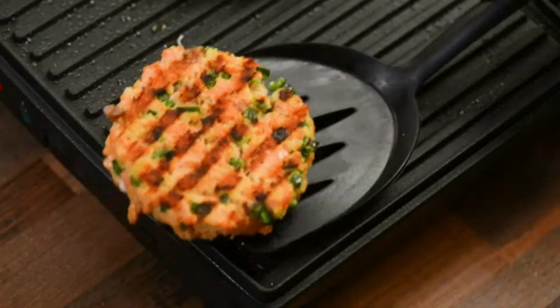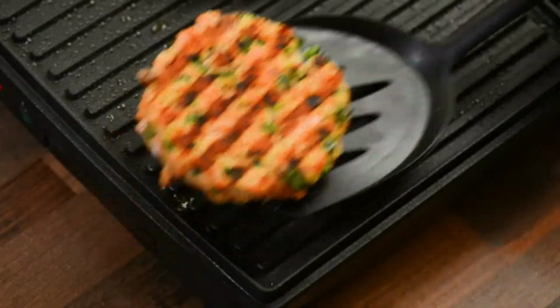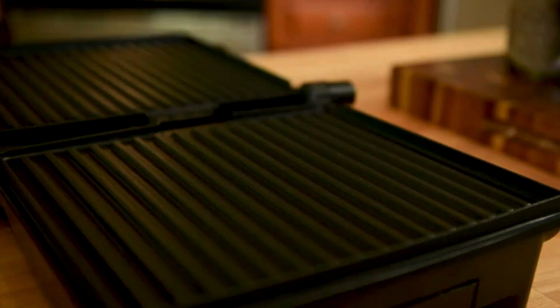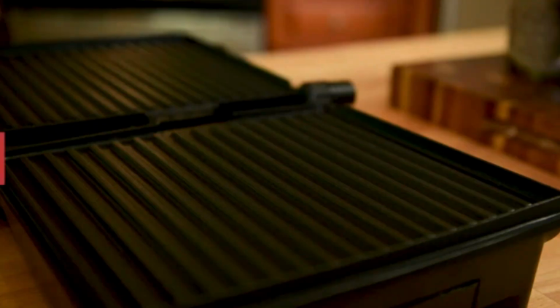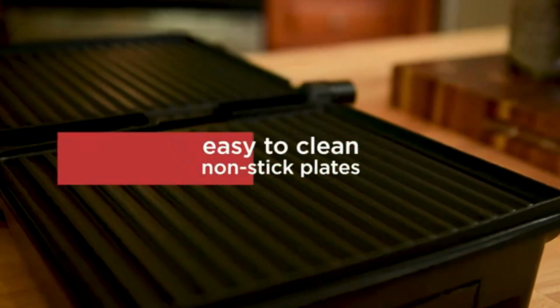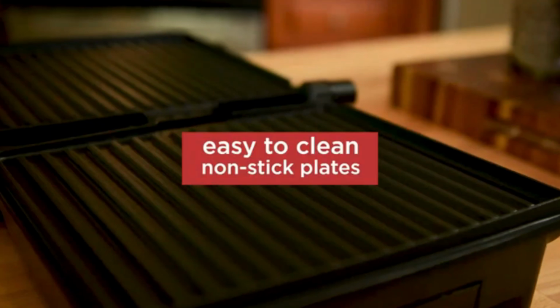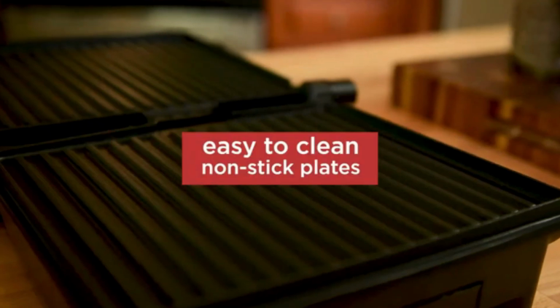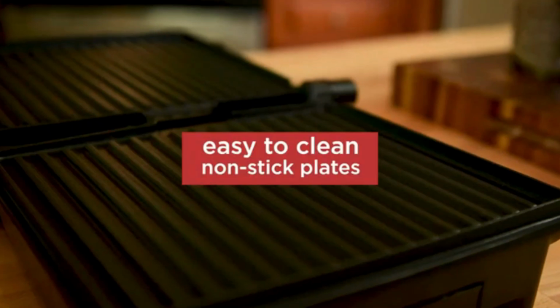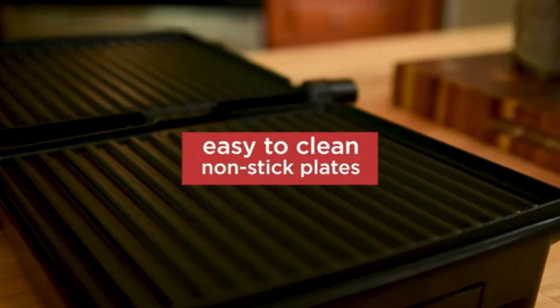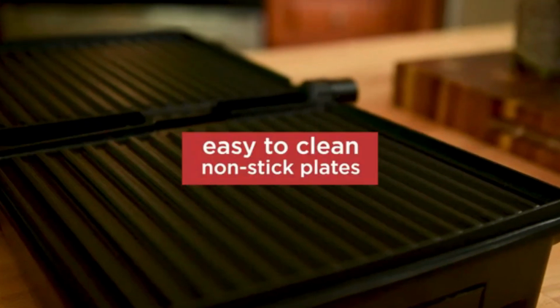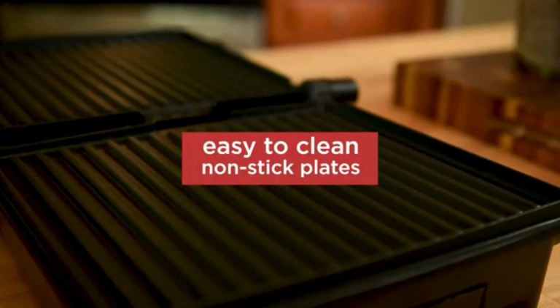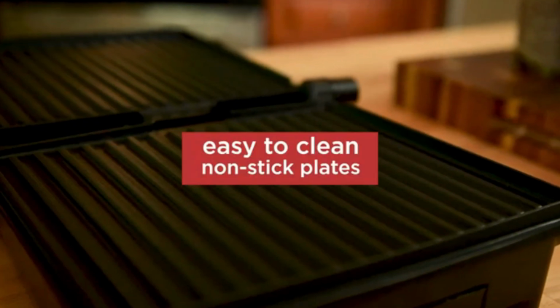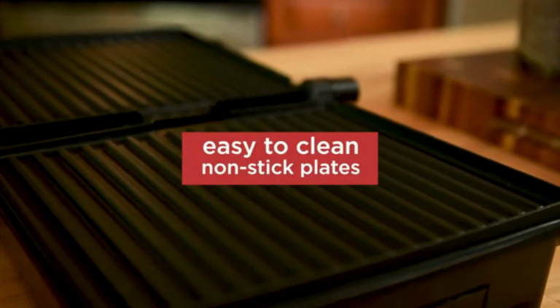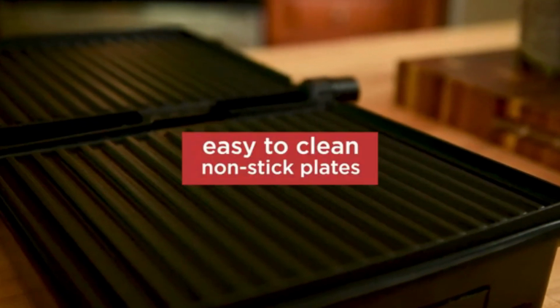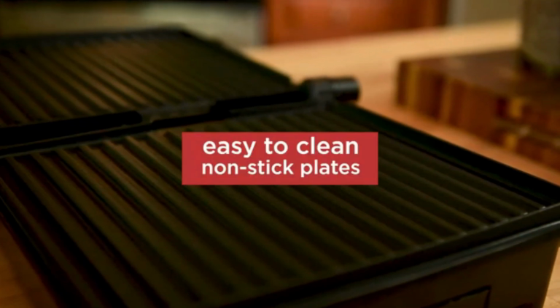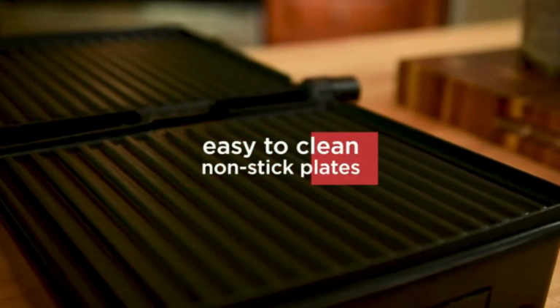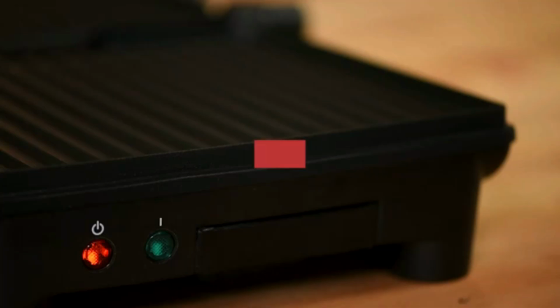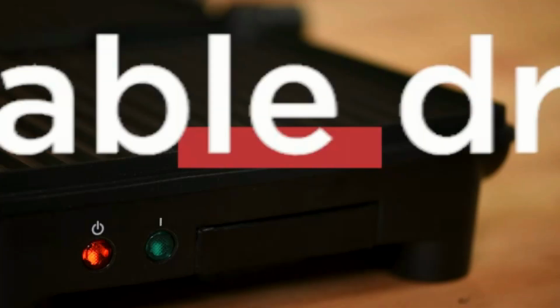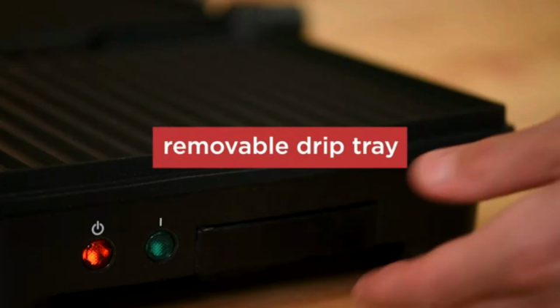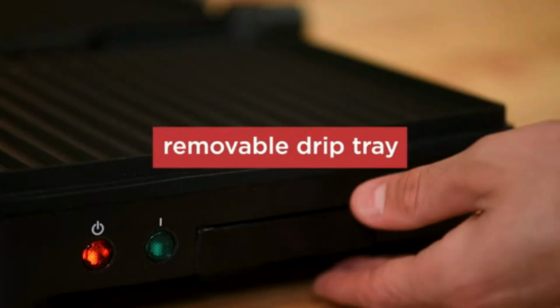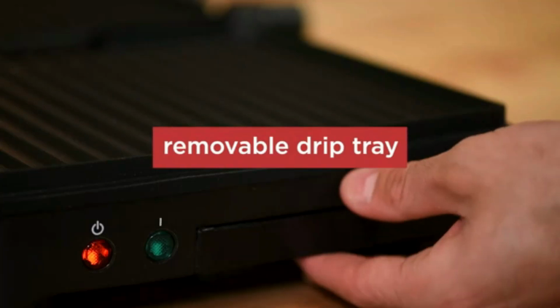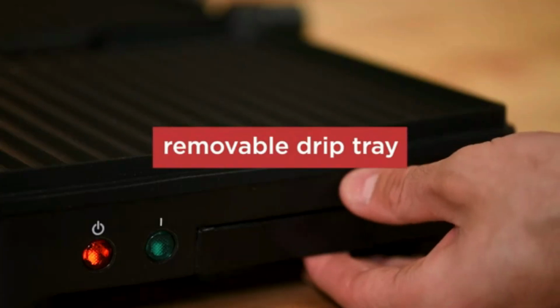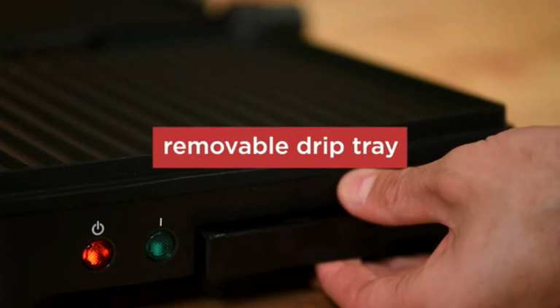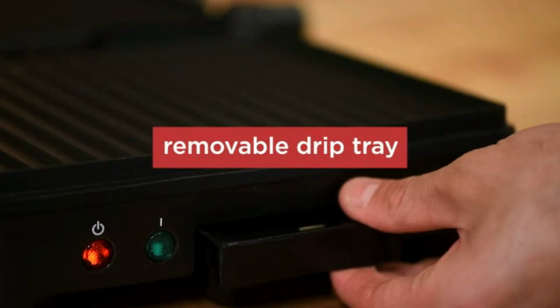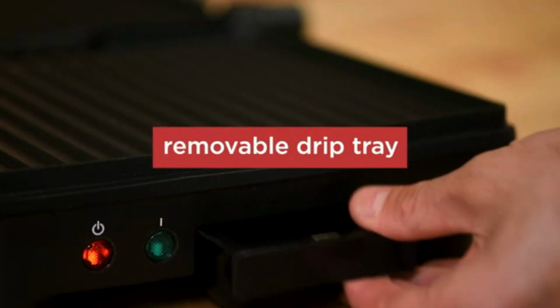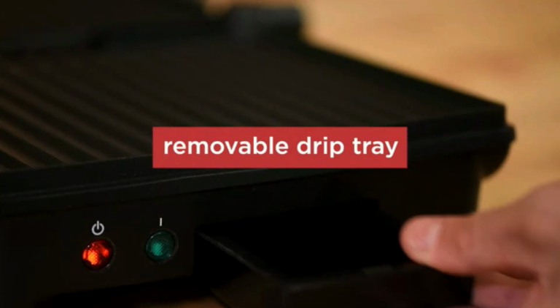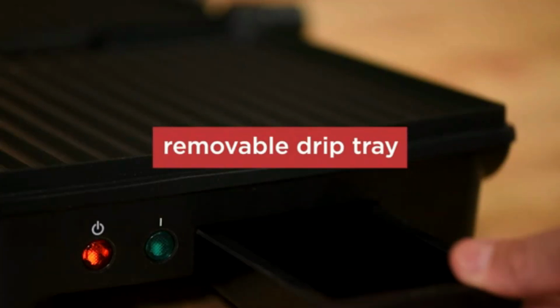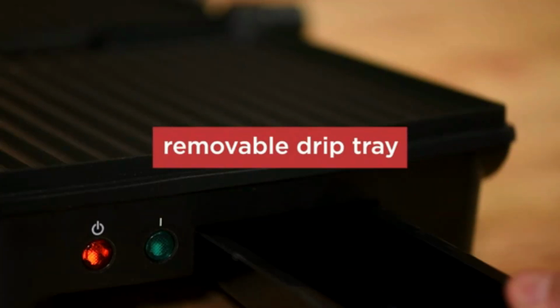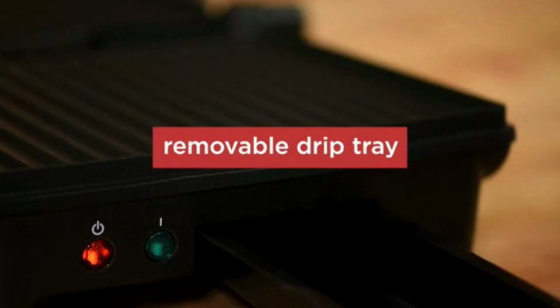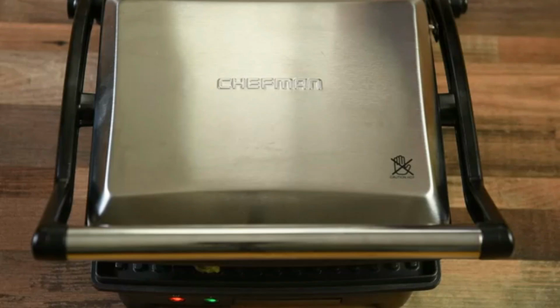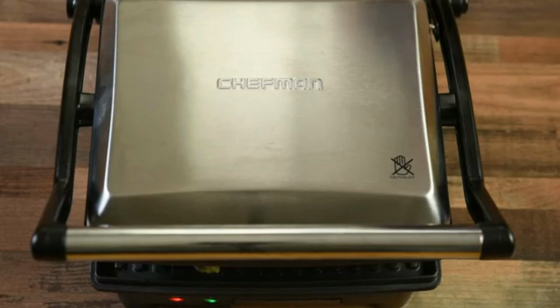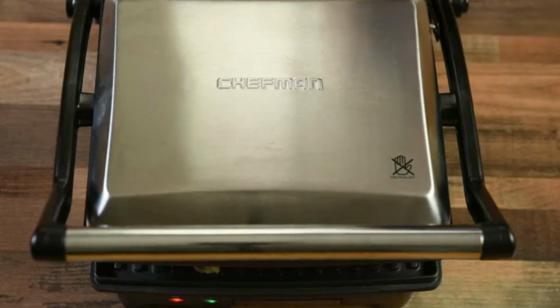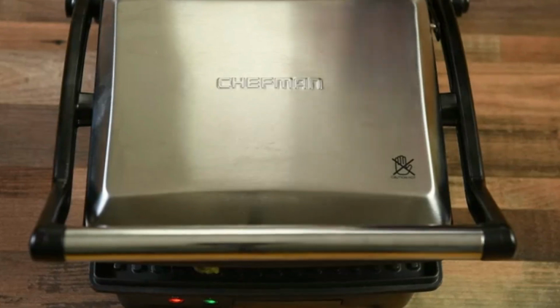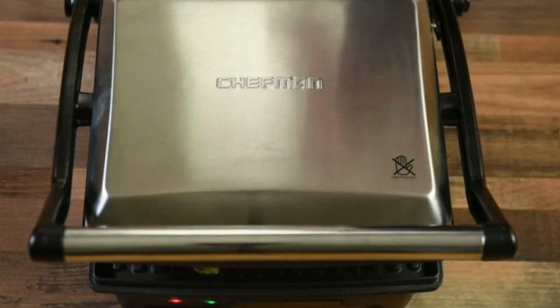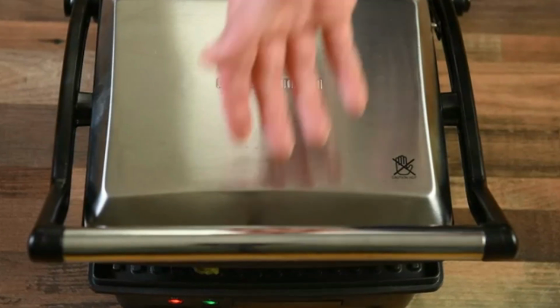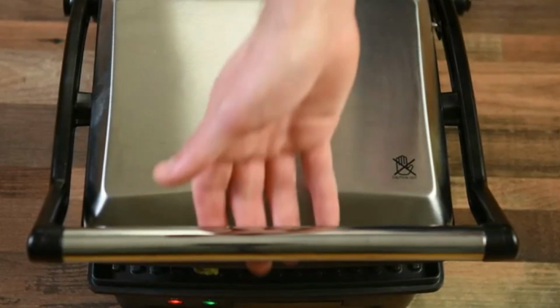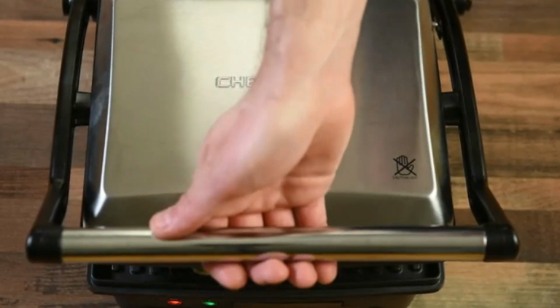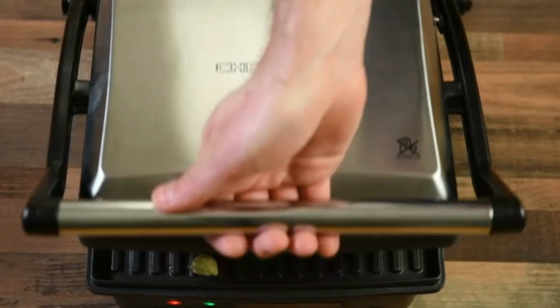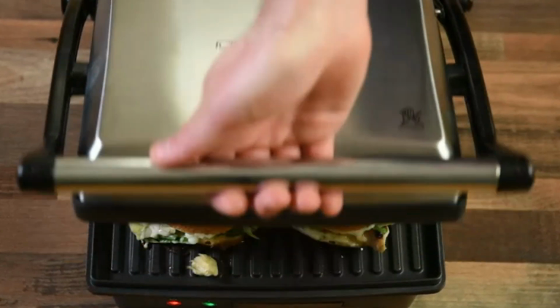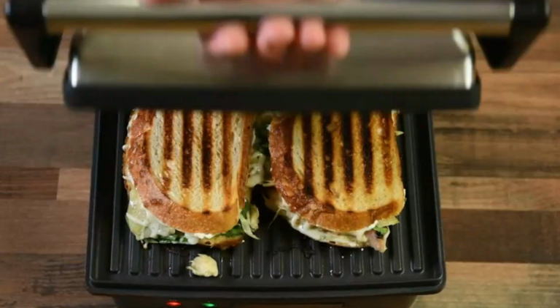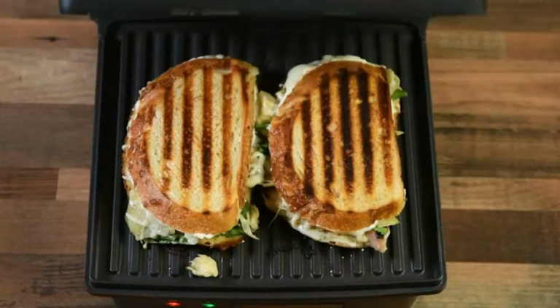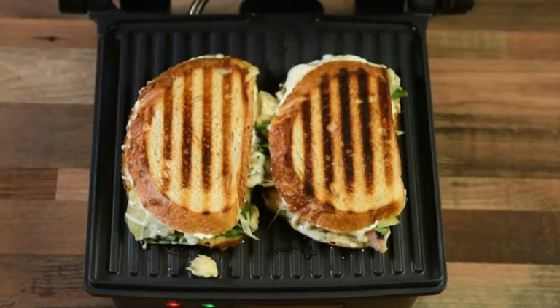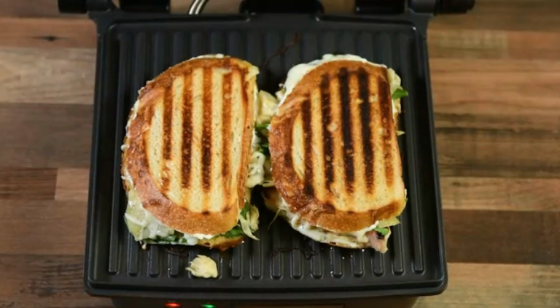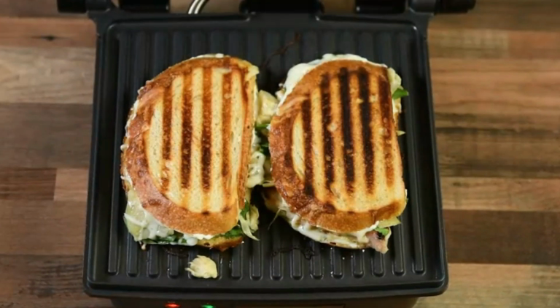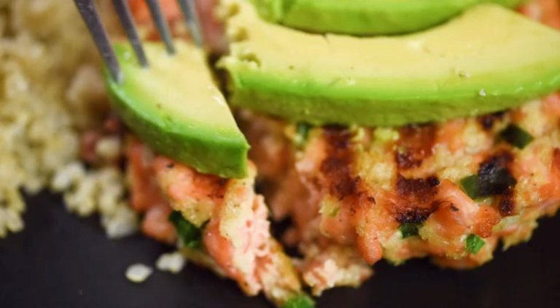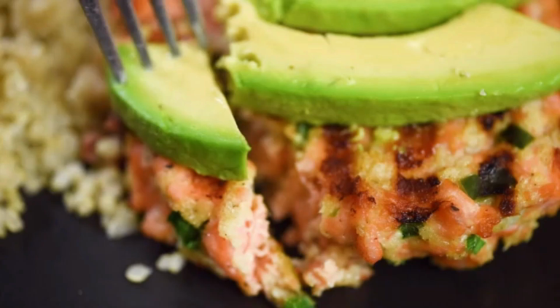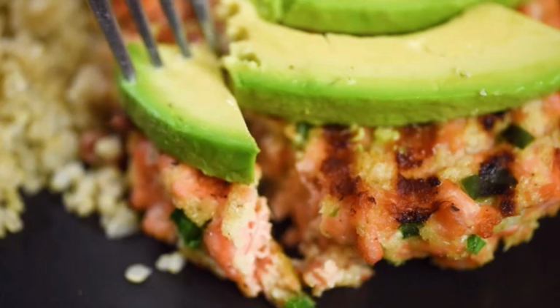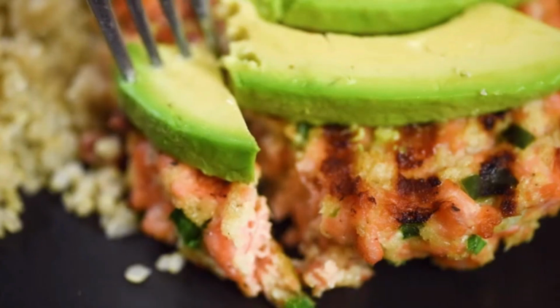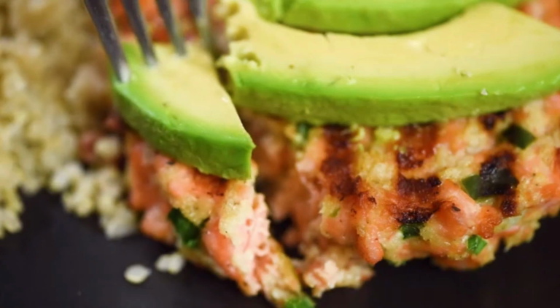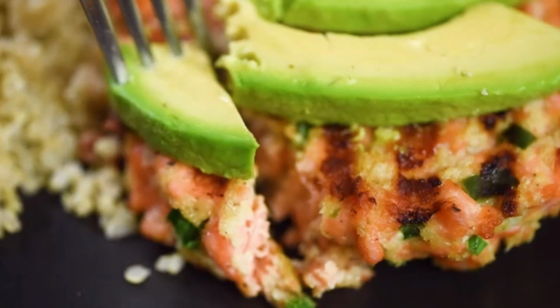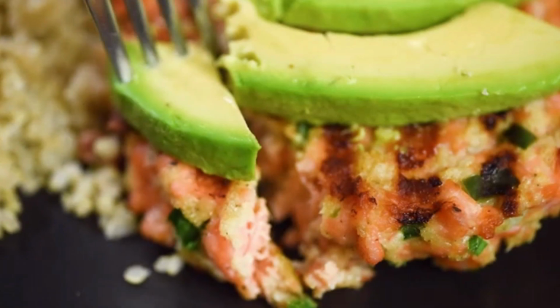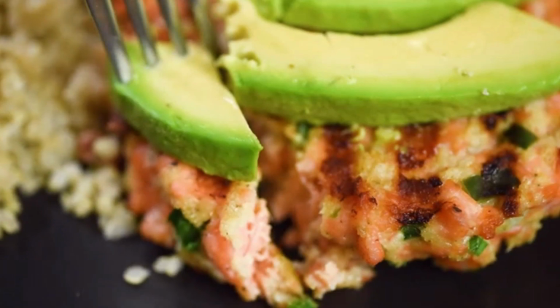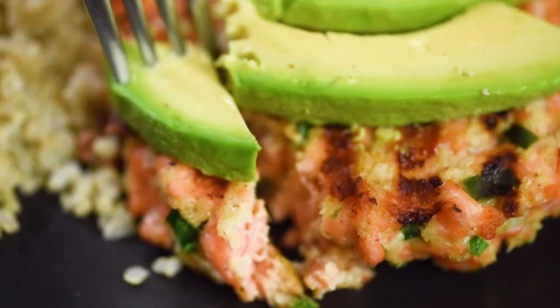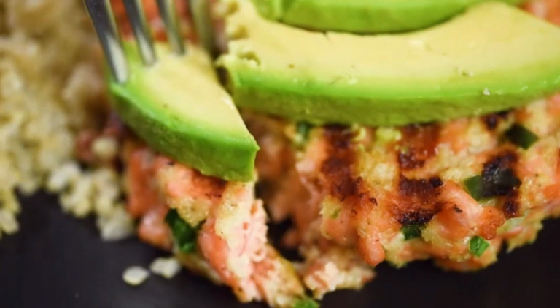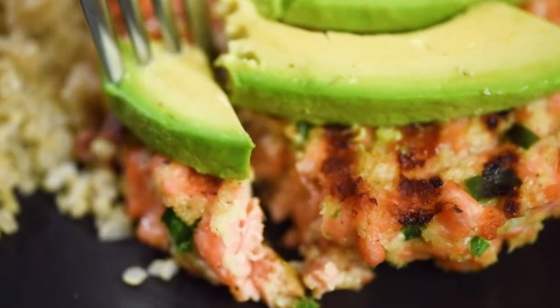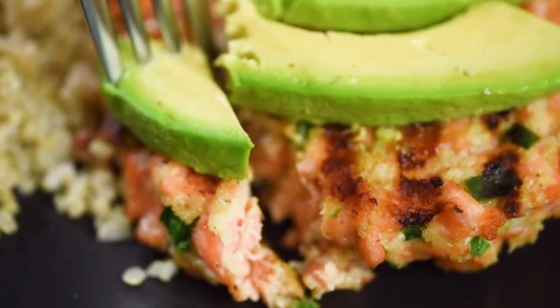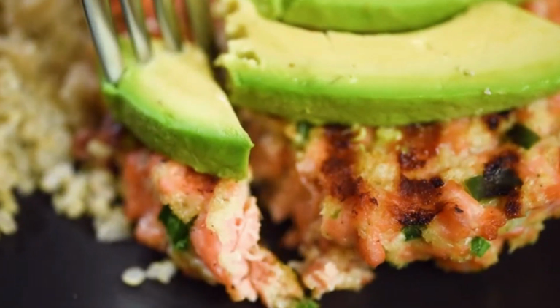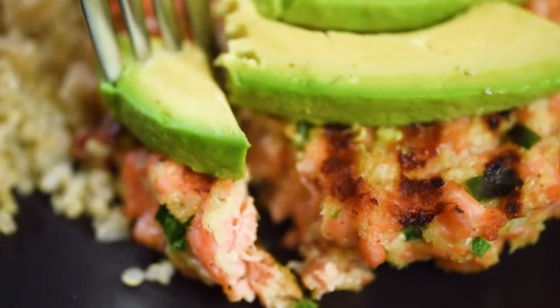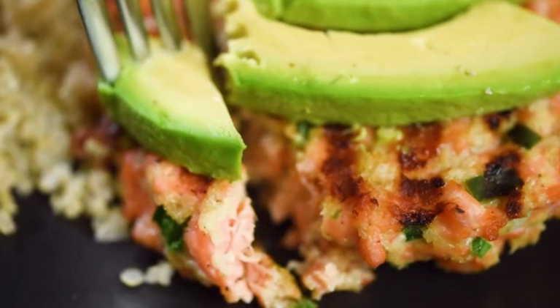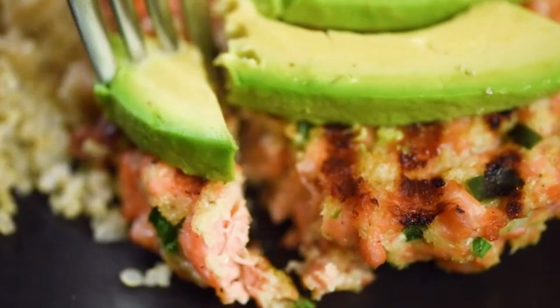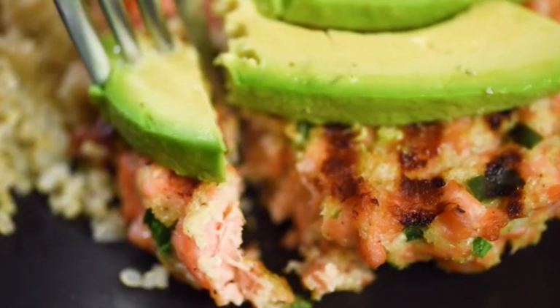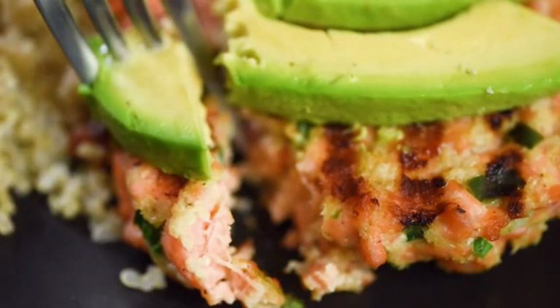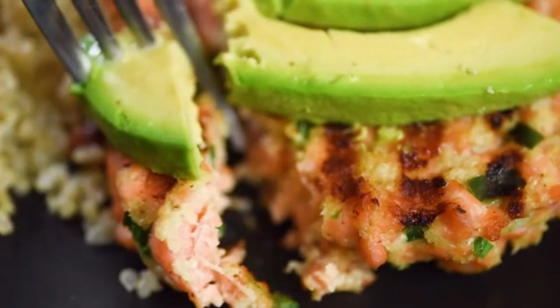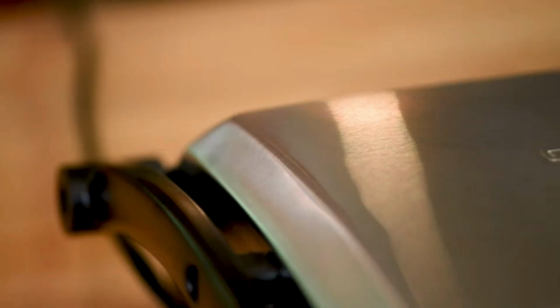Equipped with a powerful 1500-watt motor, the Cuisinart Panini Press heats up quickly, allowing for efficient cooking. Whether you're grilling a classic panini or experimenting with new recipes, the press delivers even heat distribution.